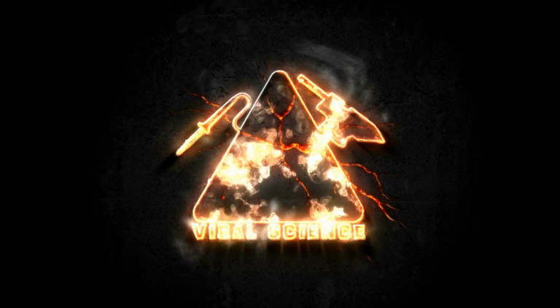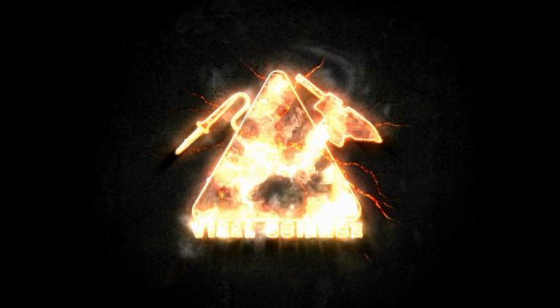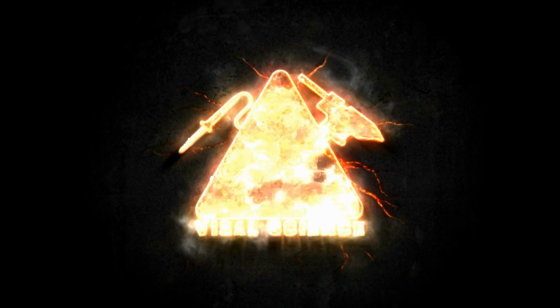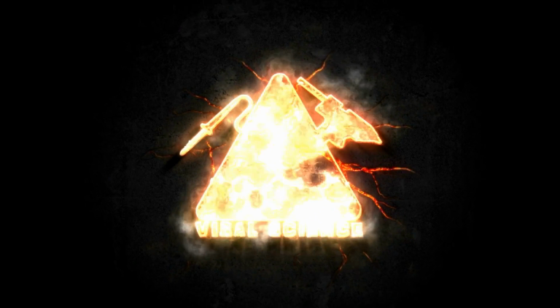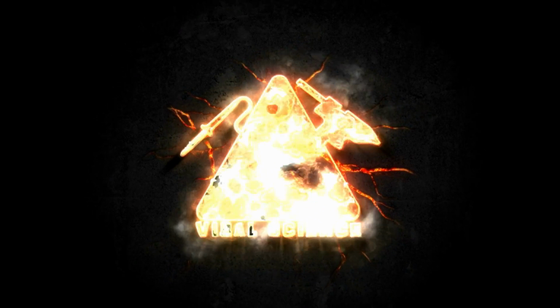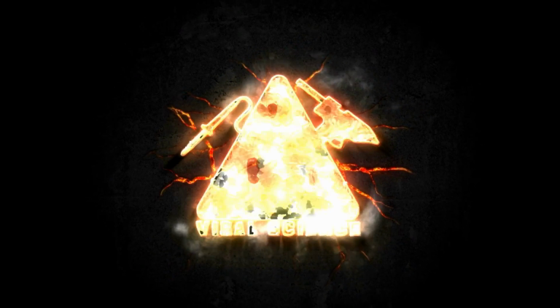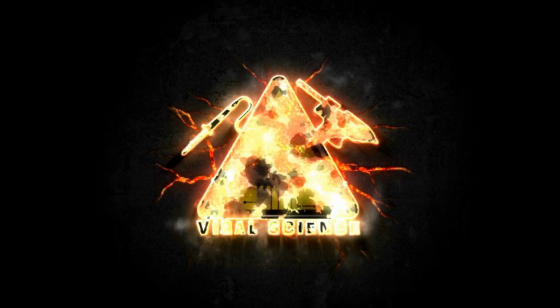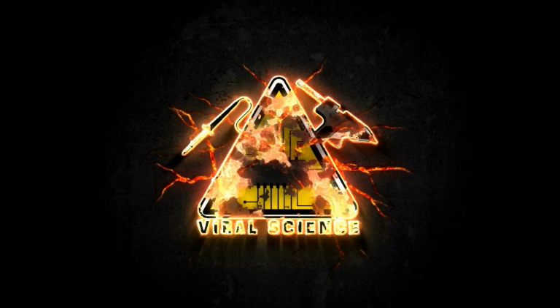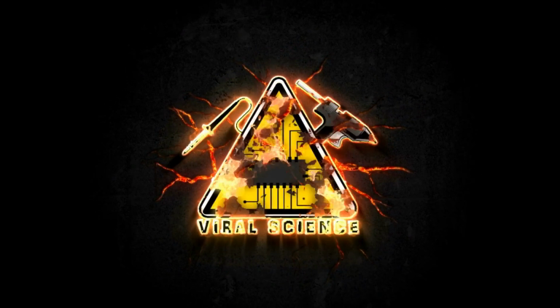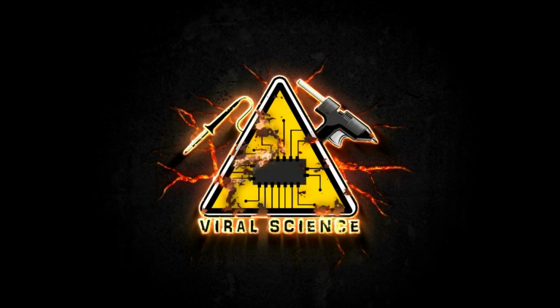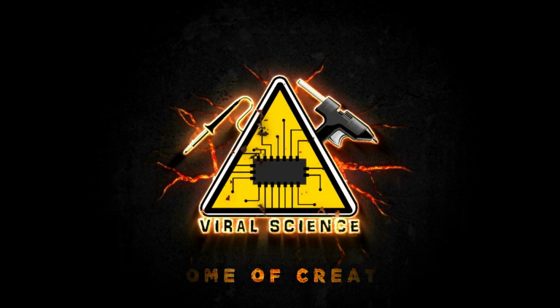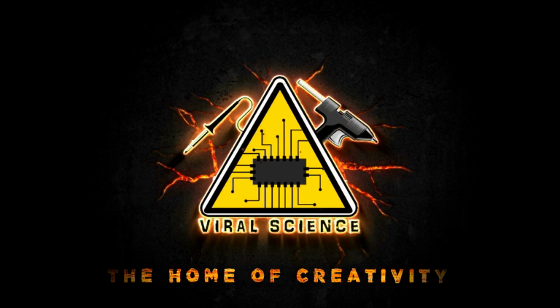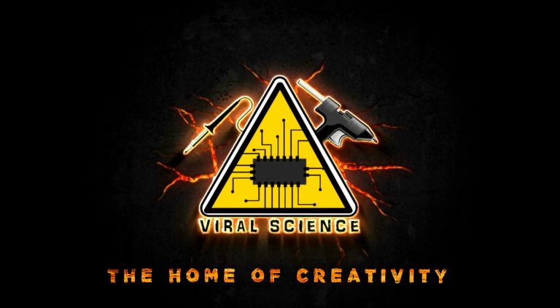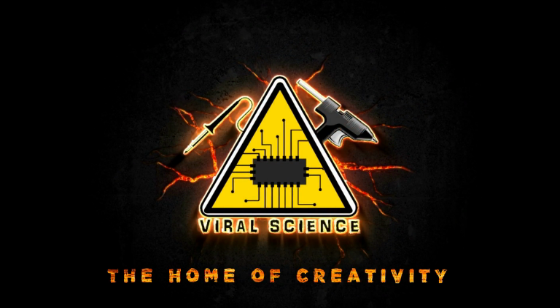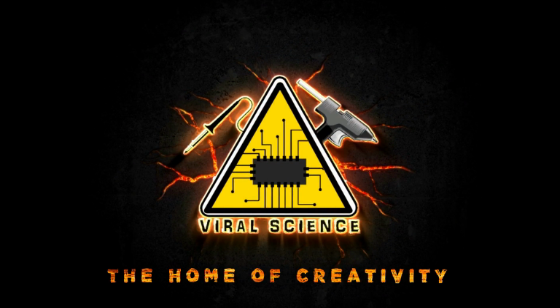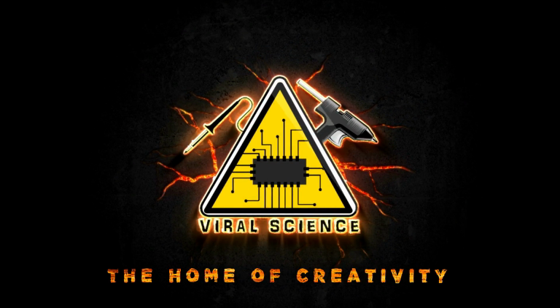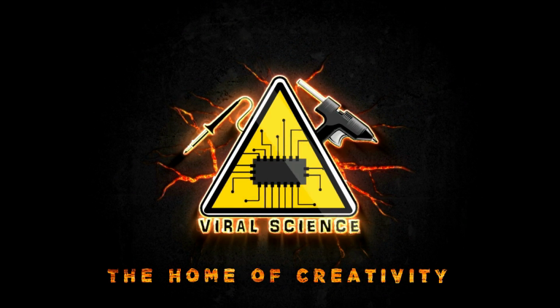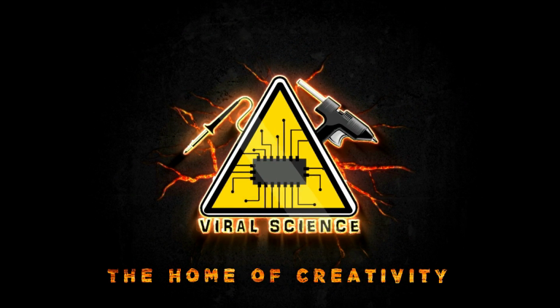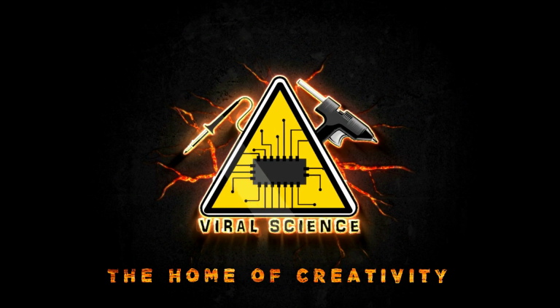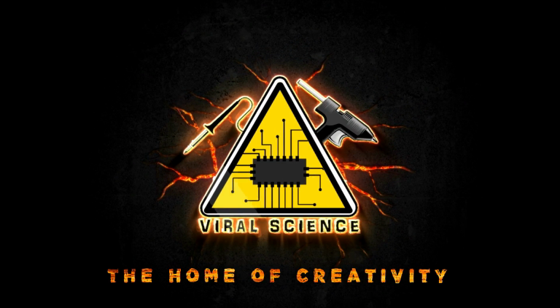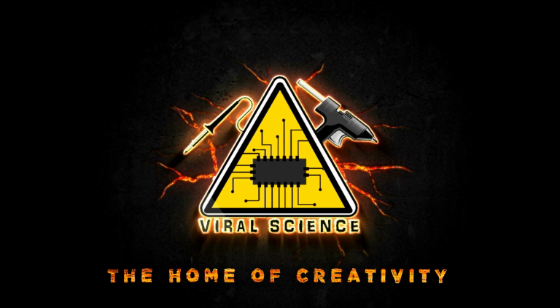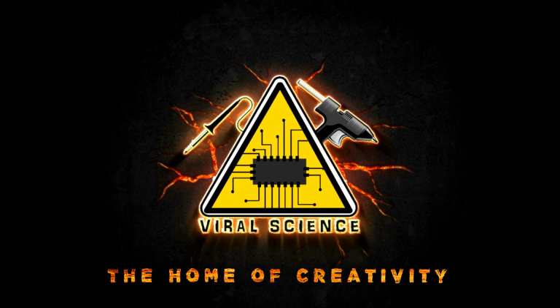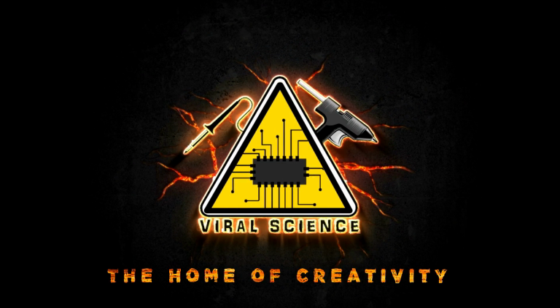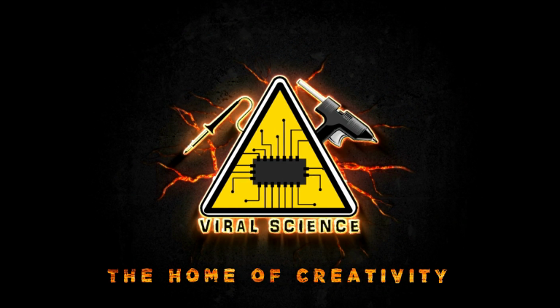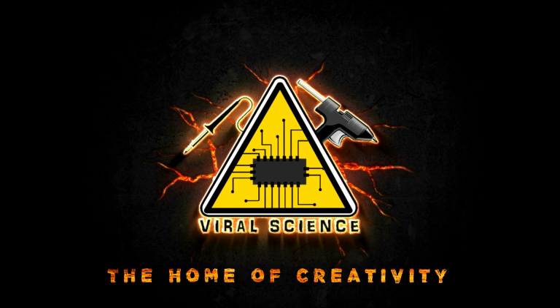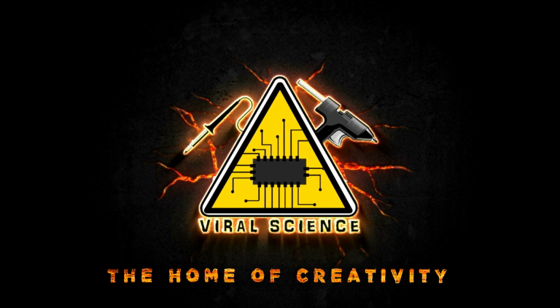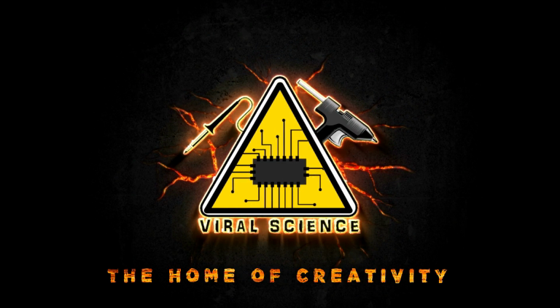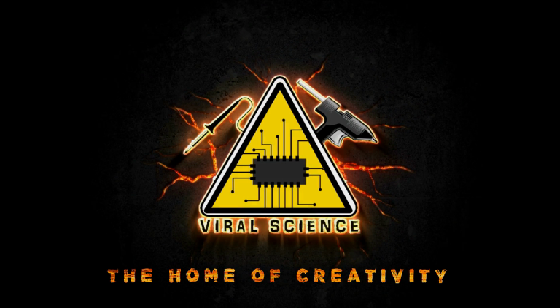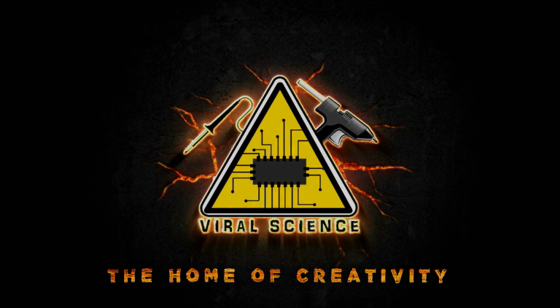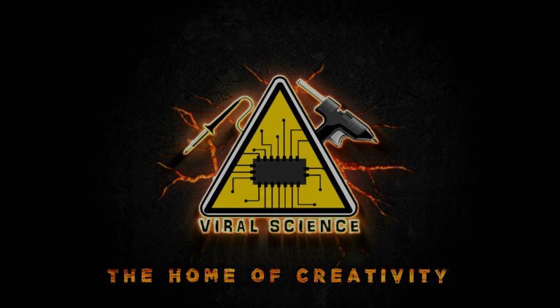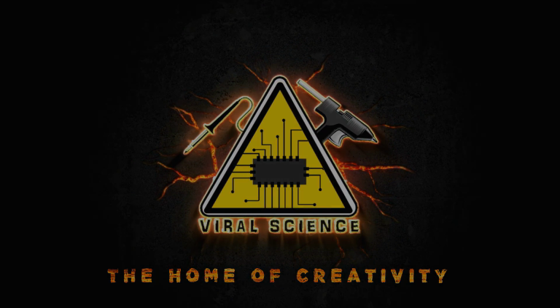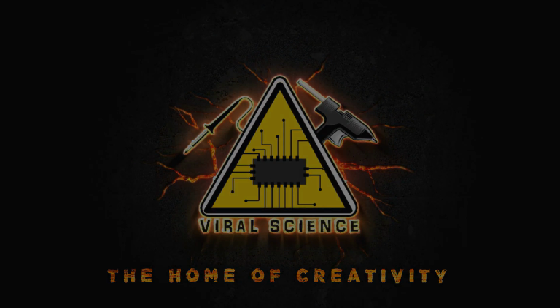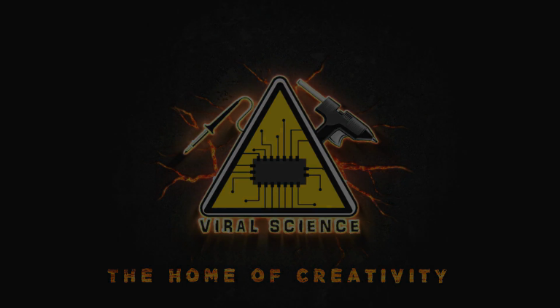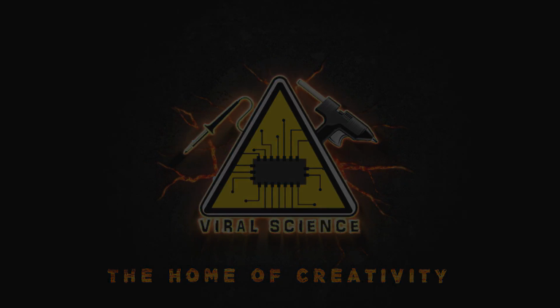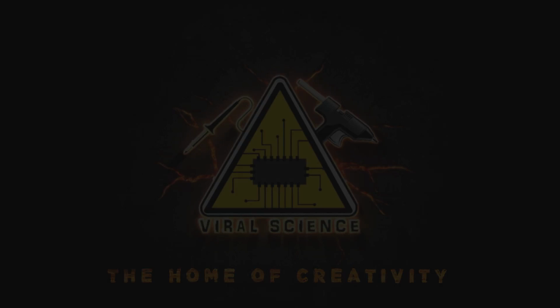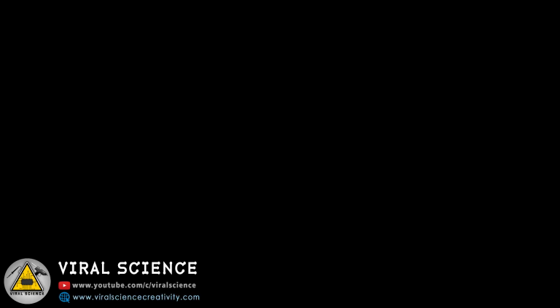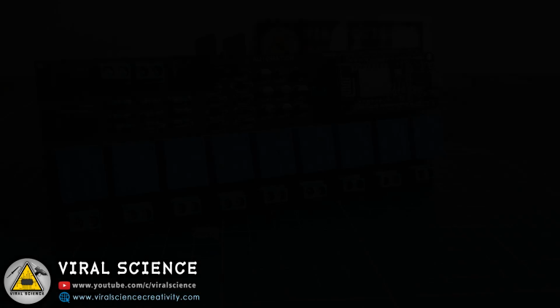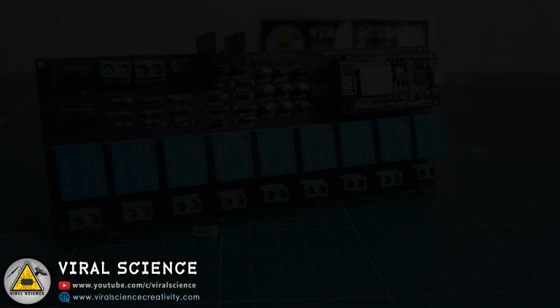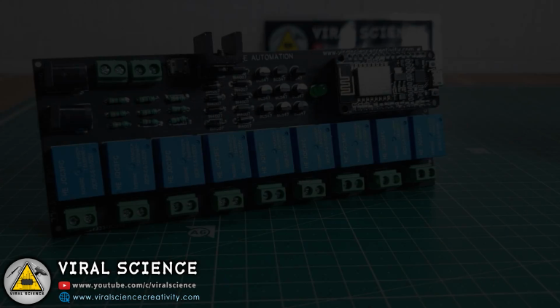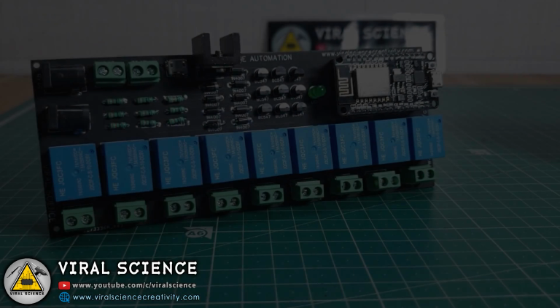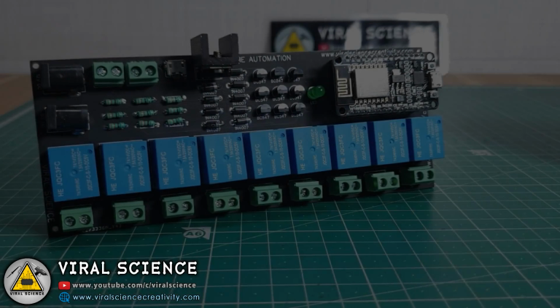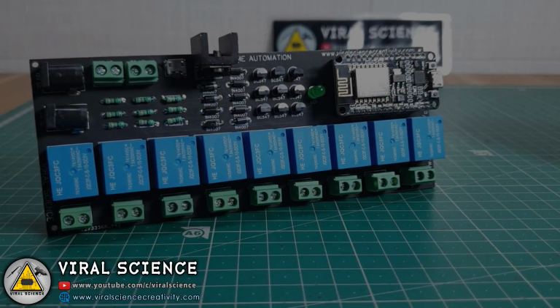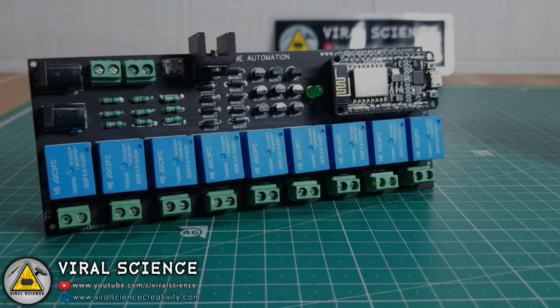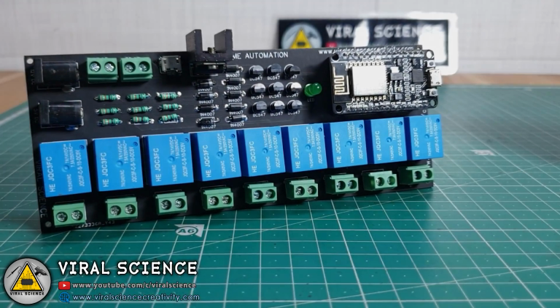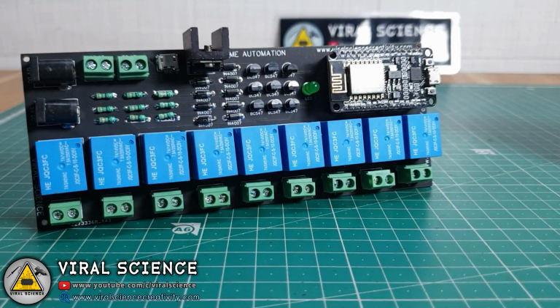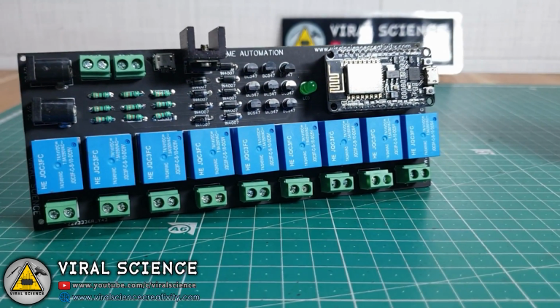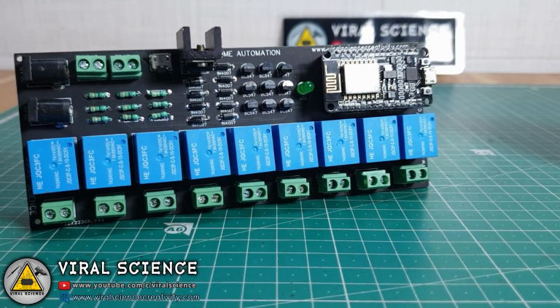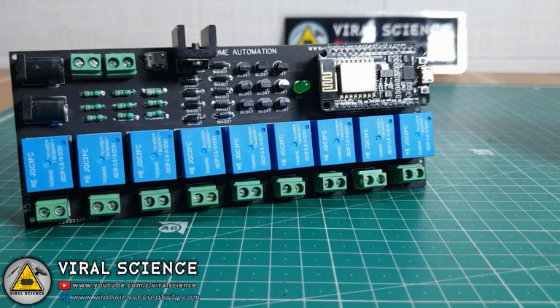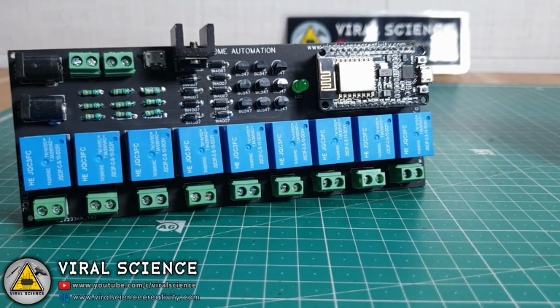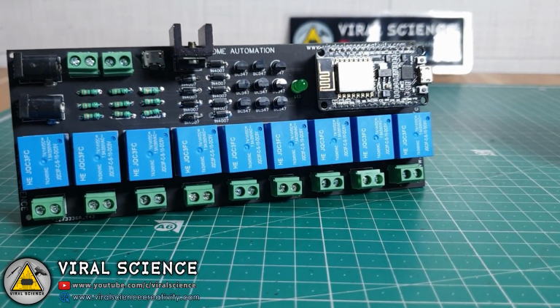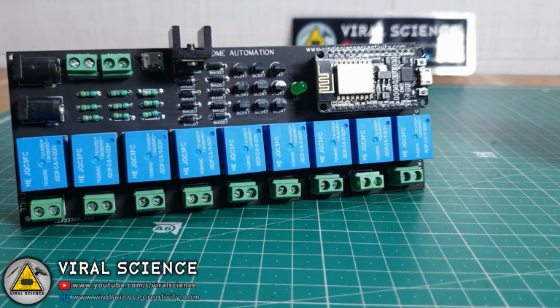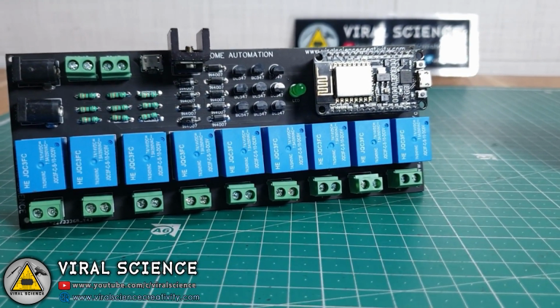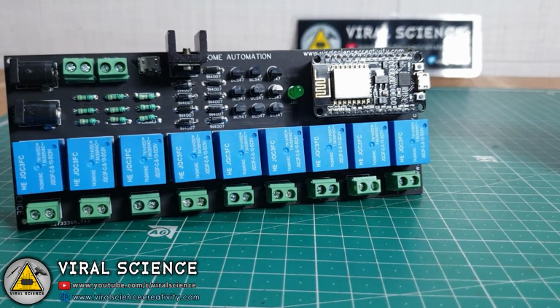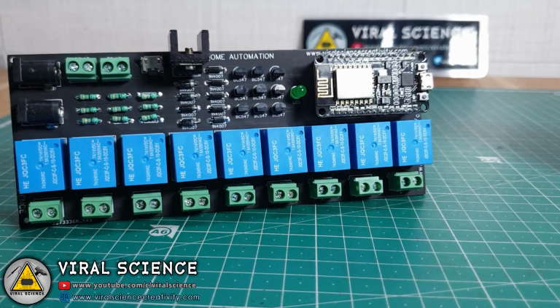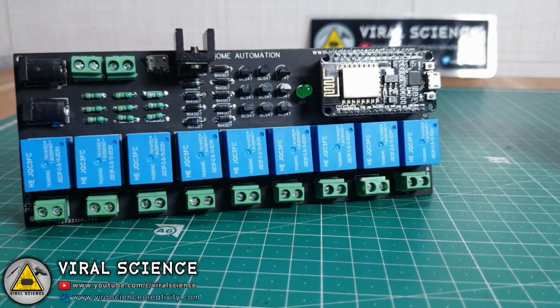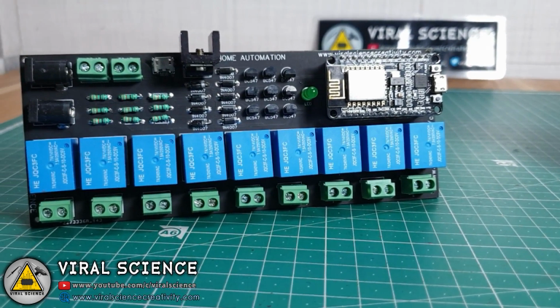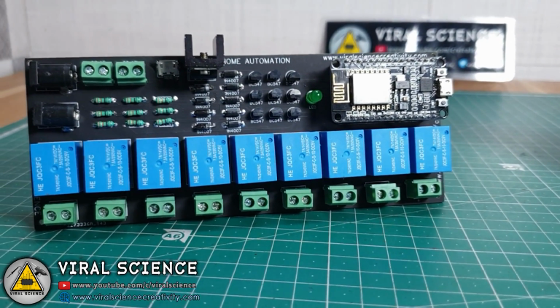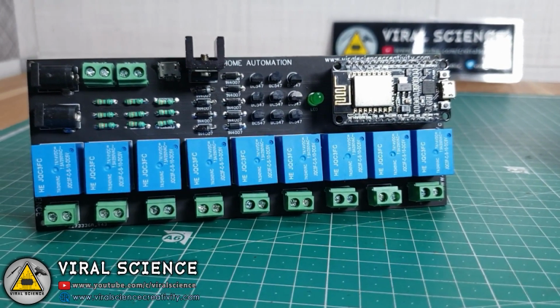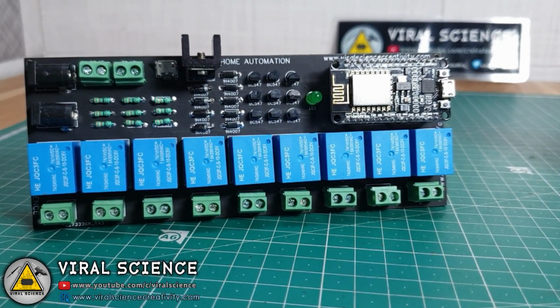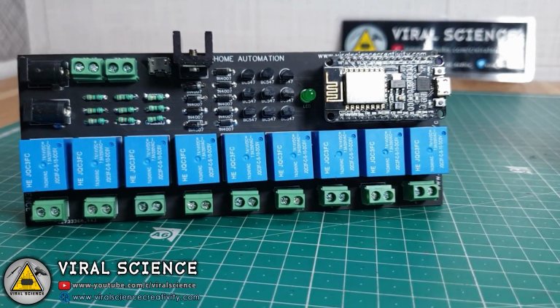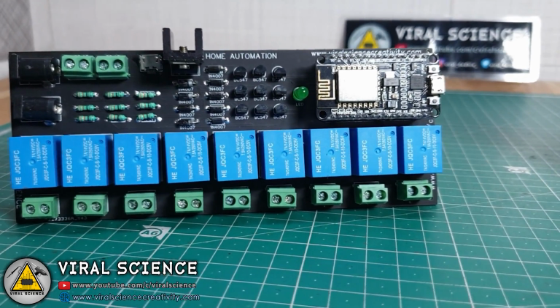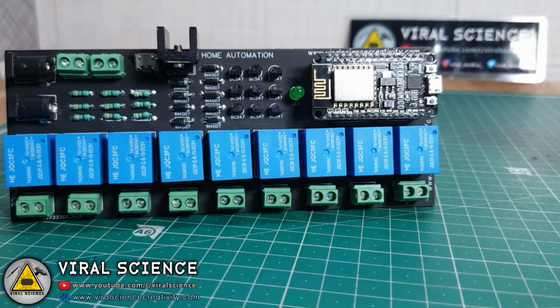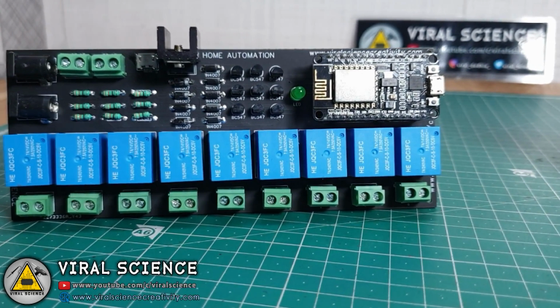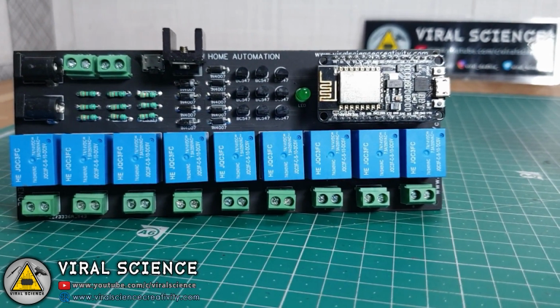Viral Science, the home of creativity. Hey friends, welcome back.